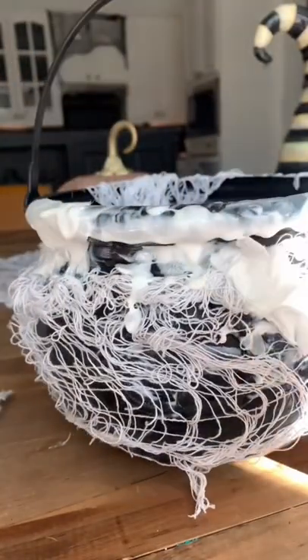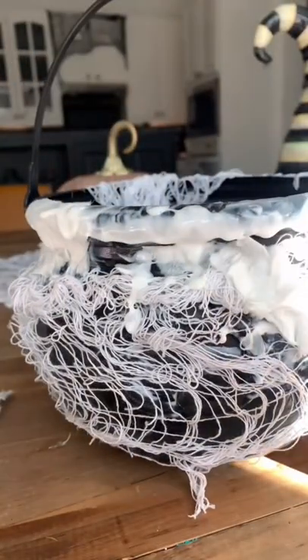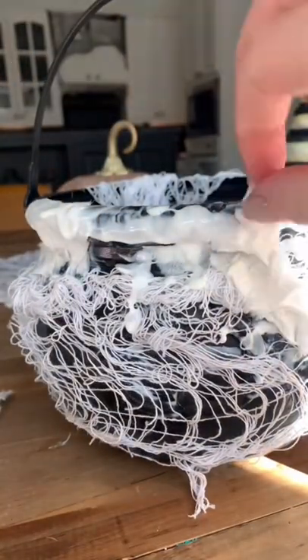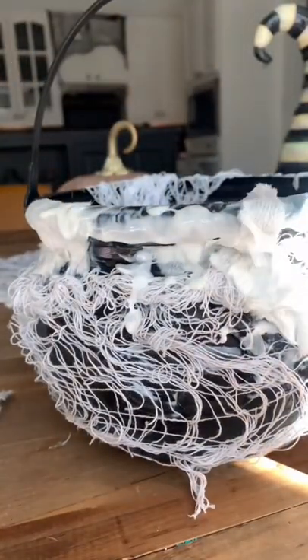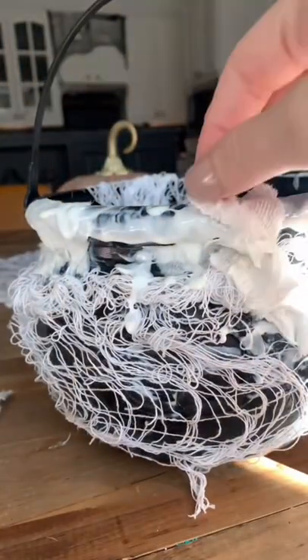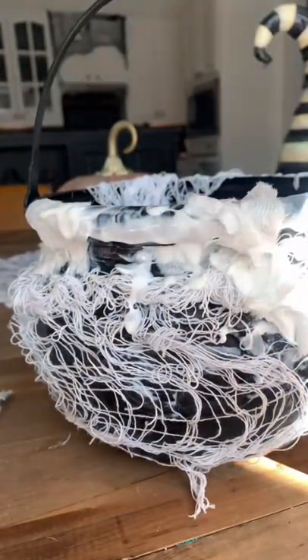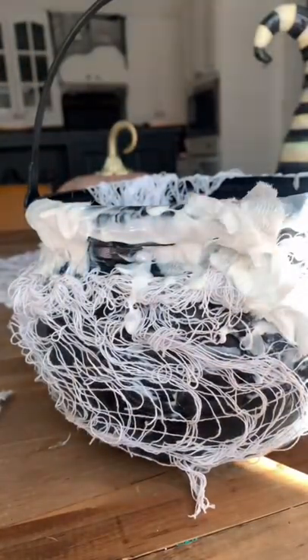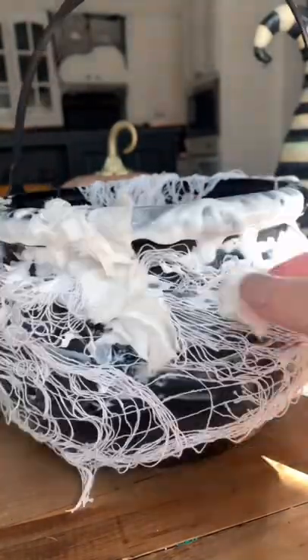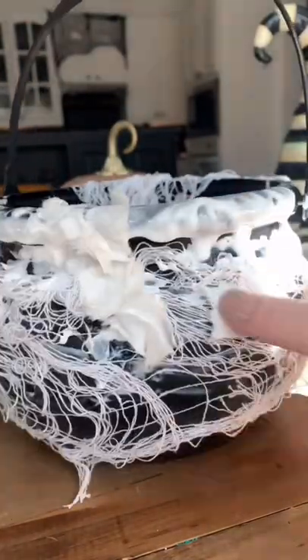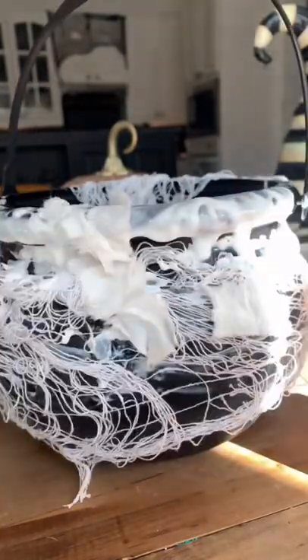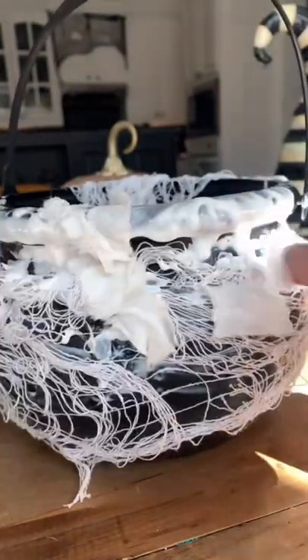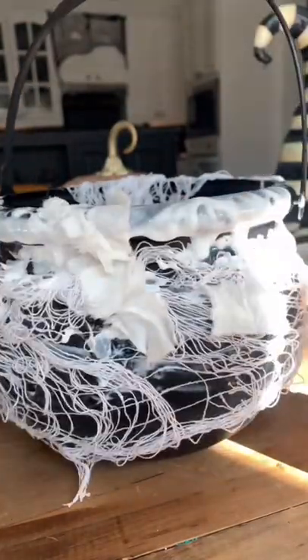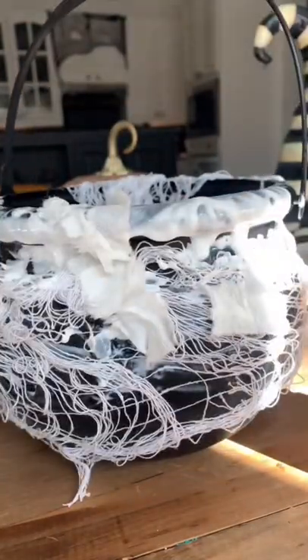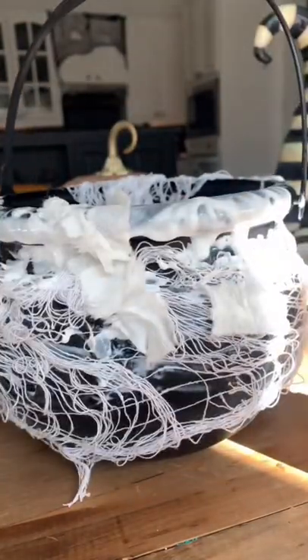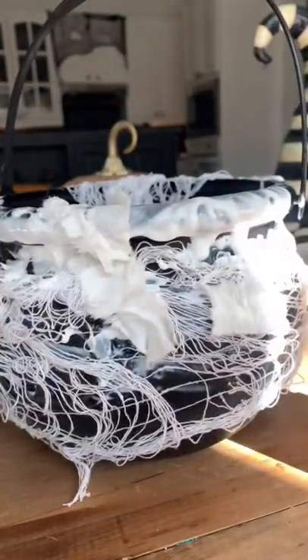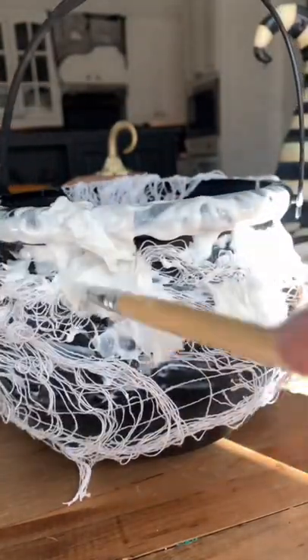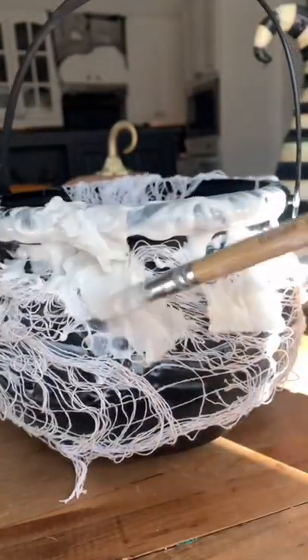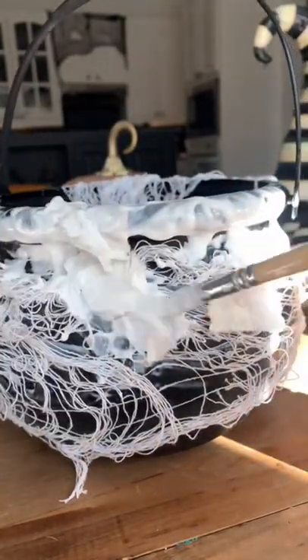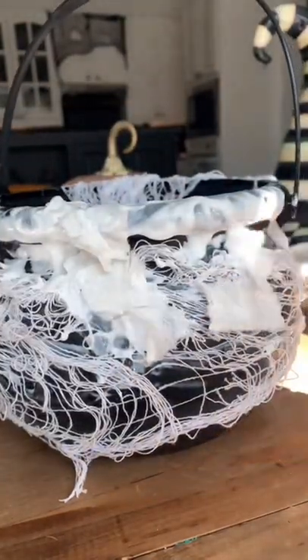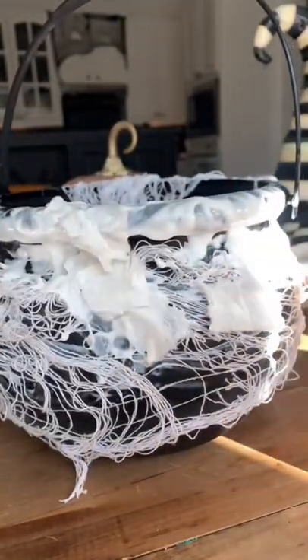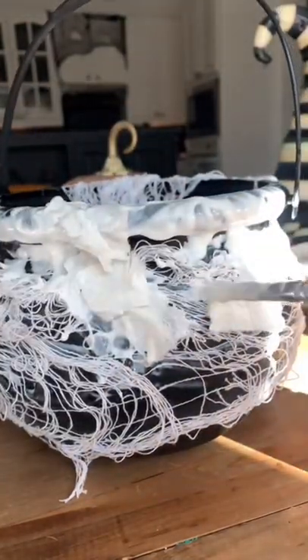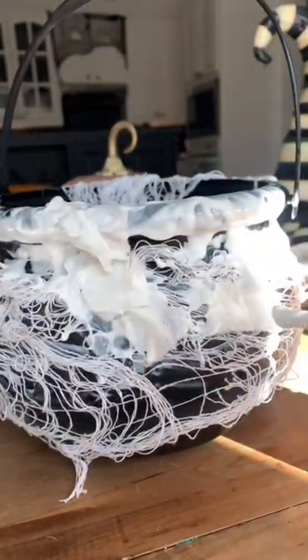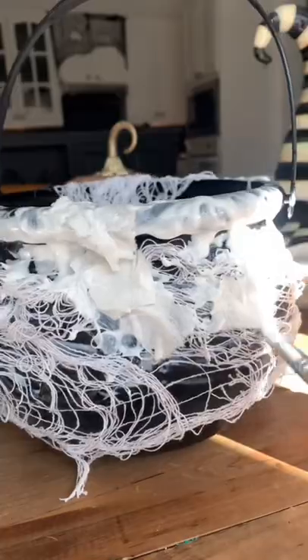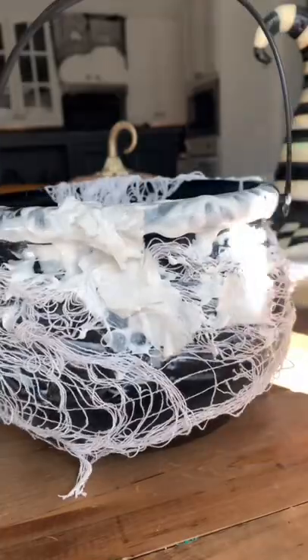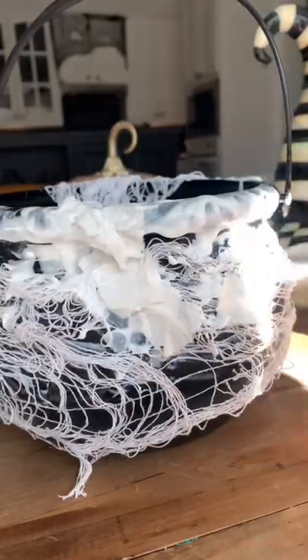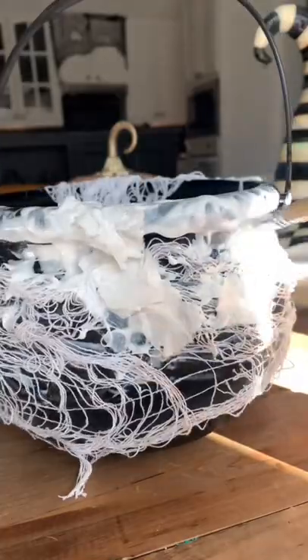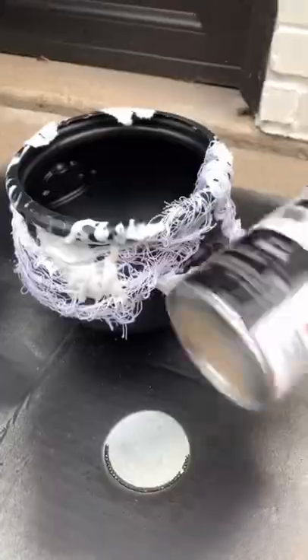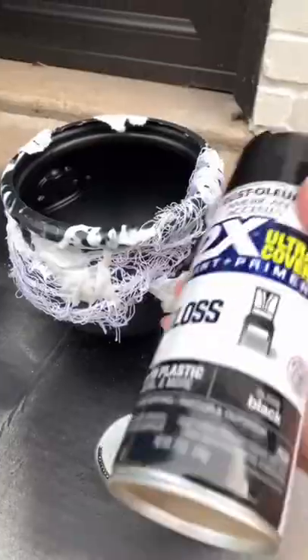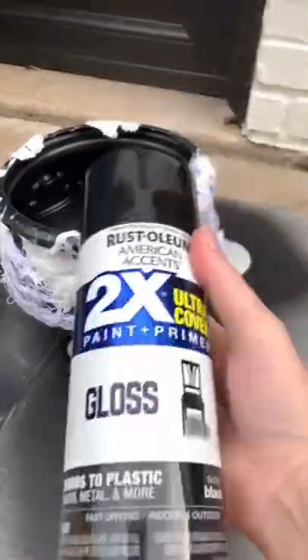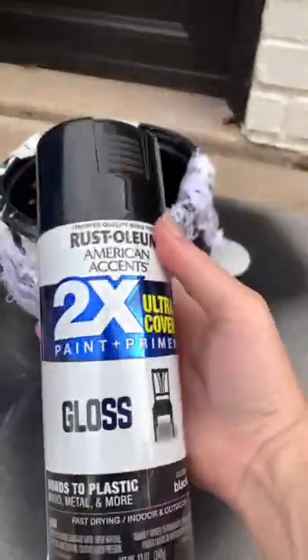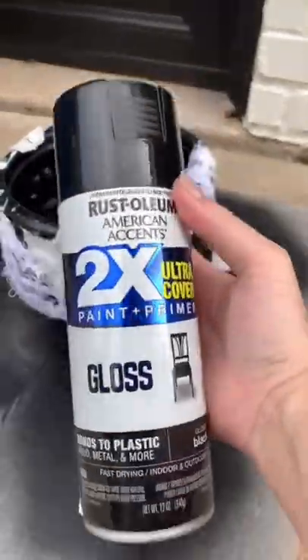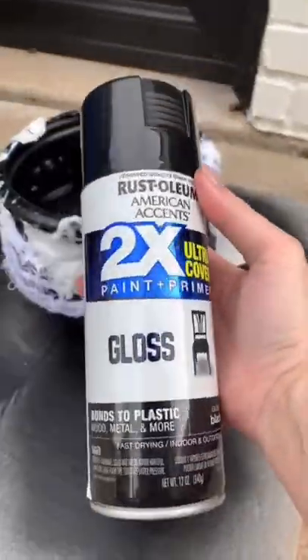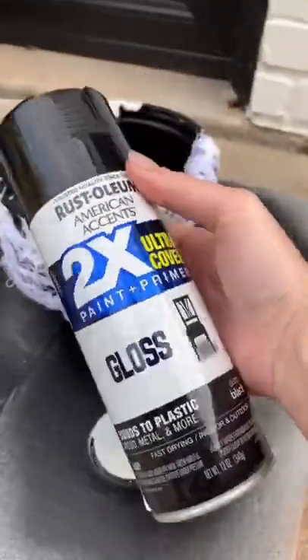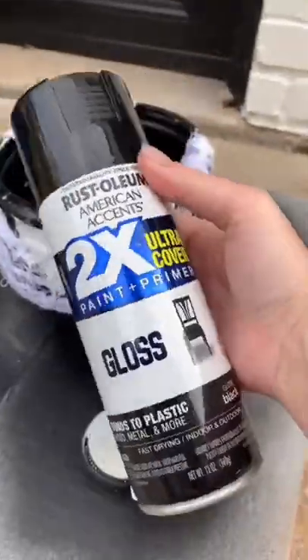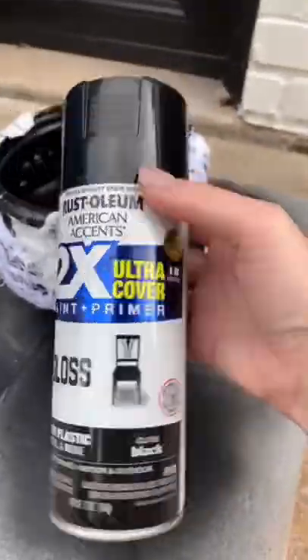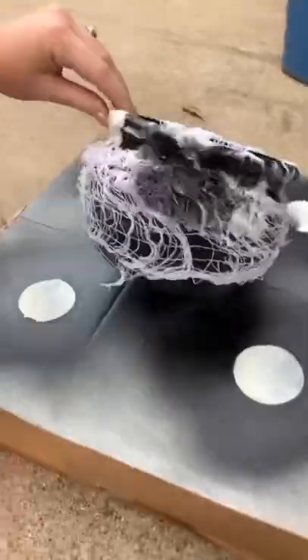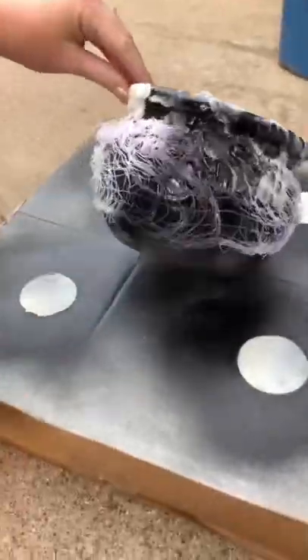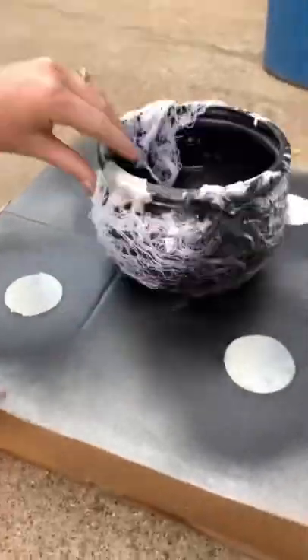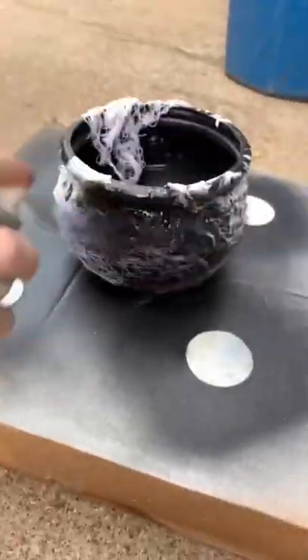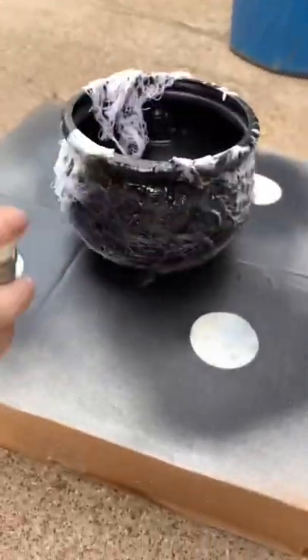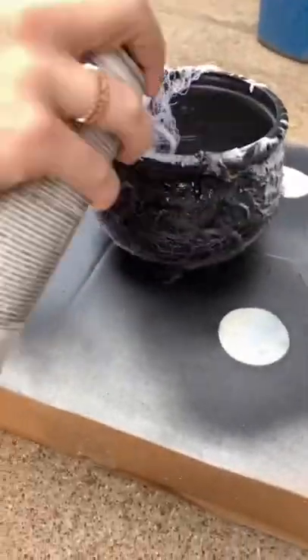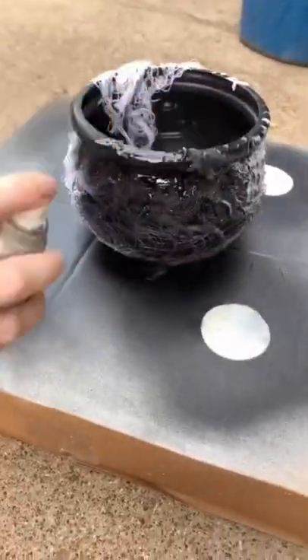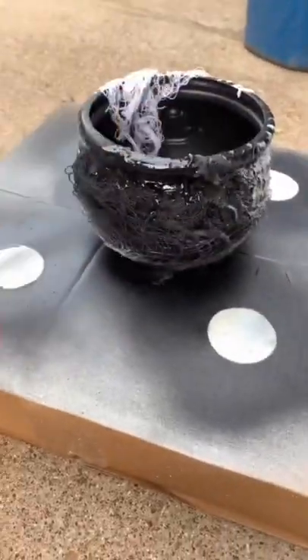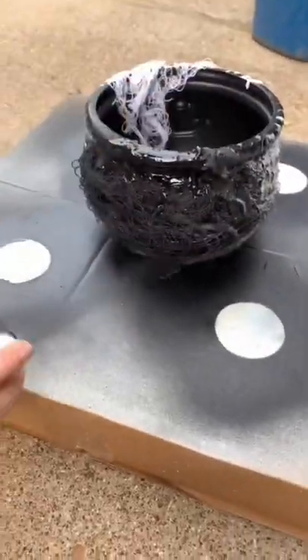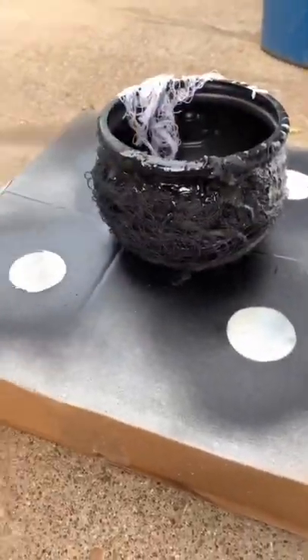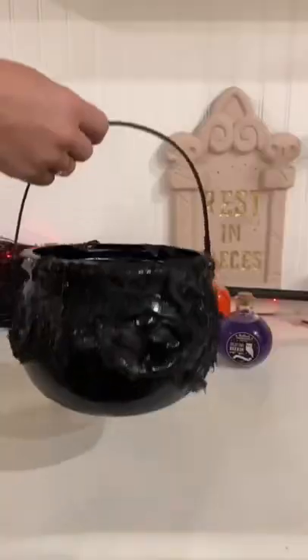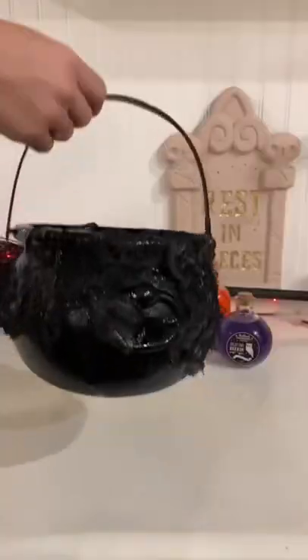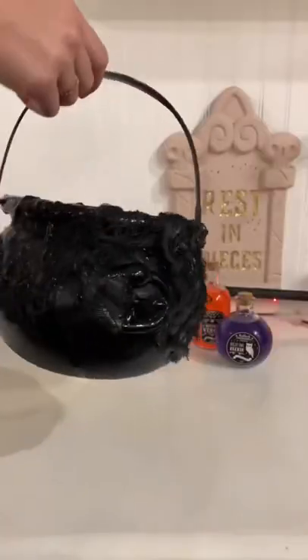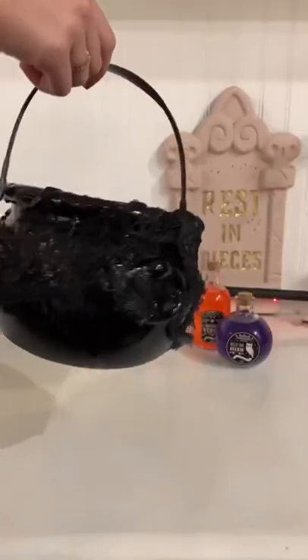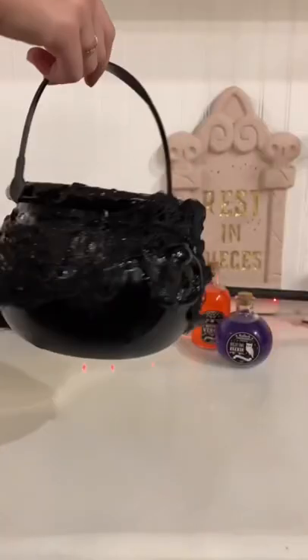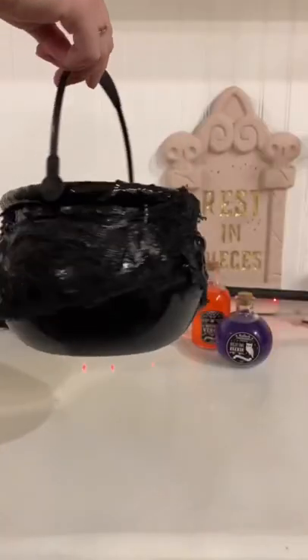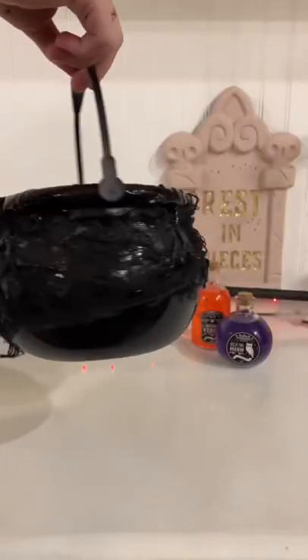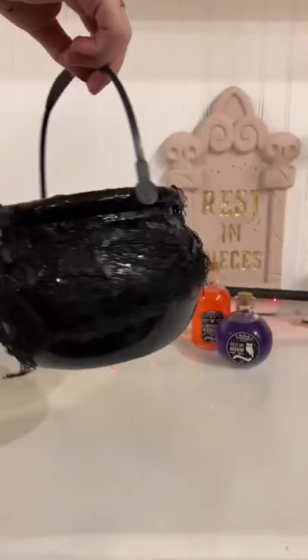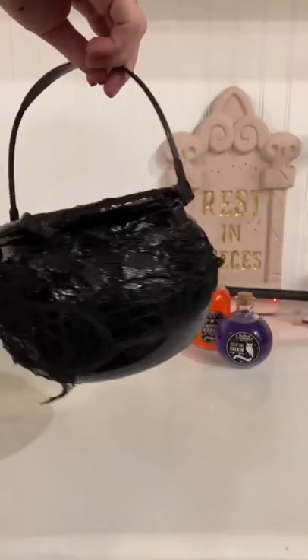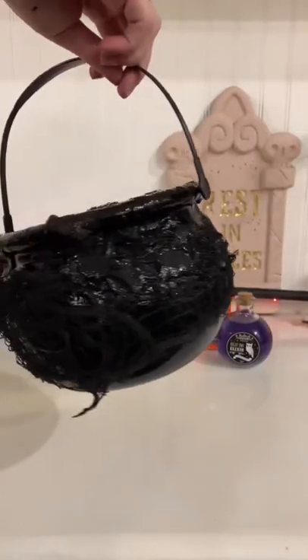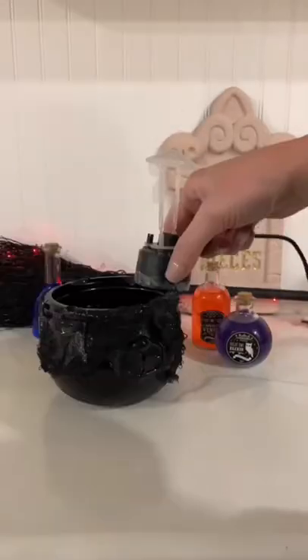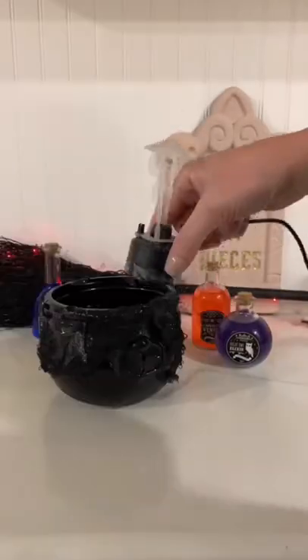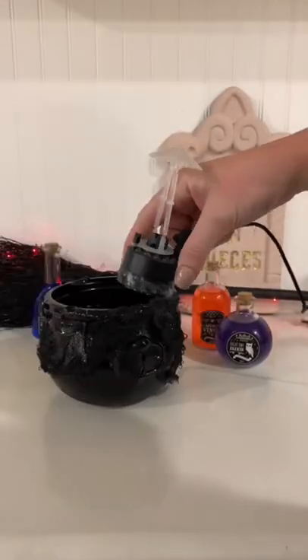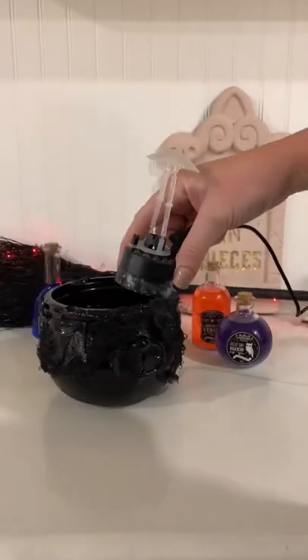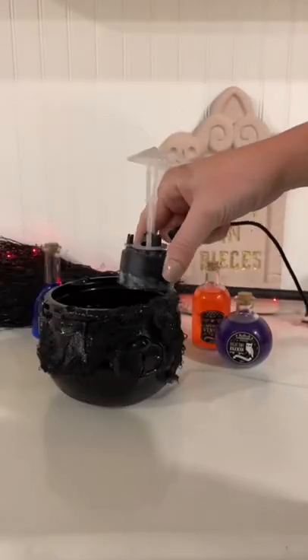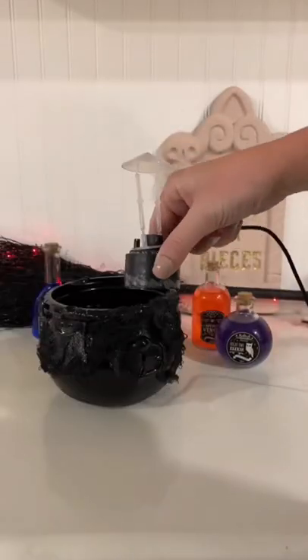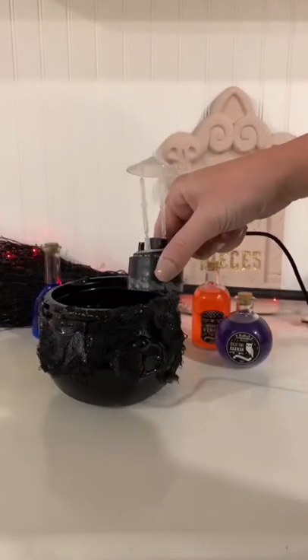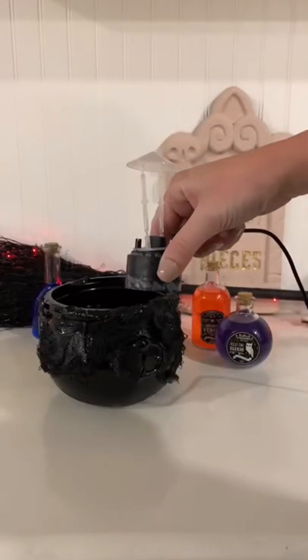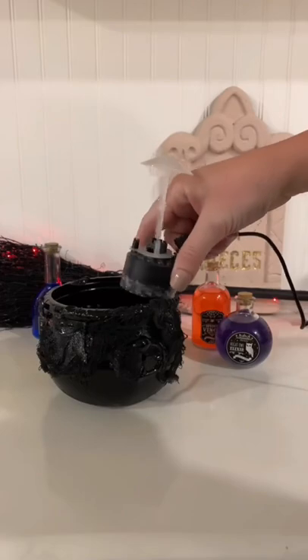Throw that glue on. The messier it is, the better it's going to turn out — it's just going to look so good.